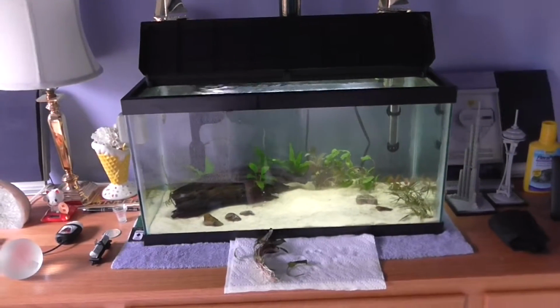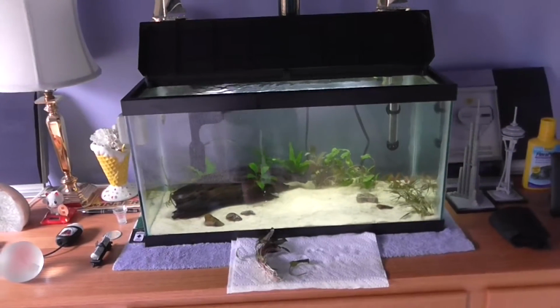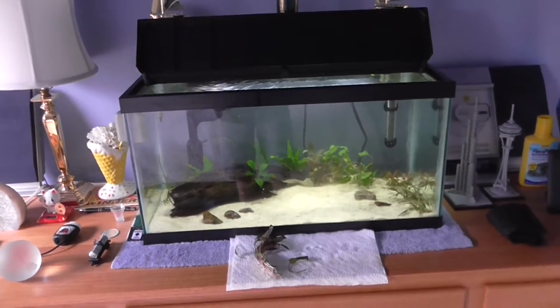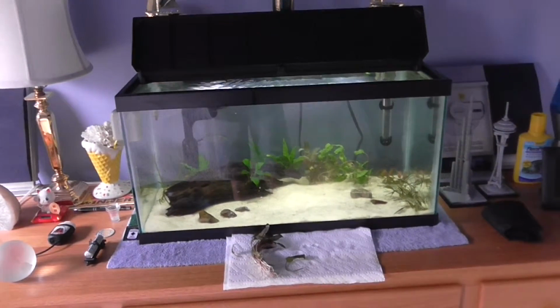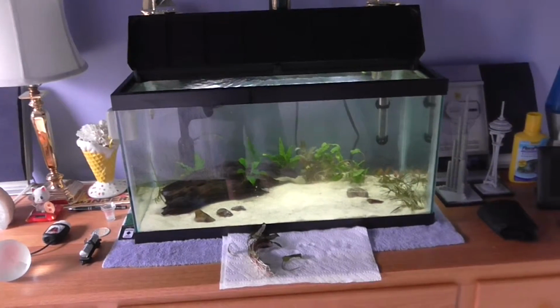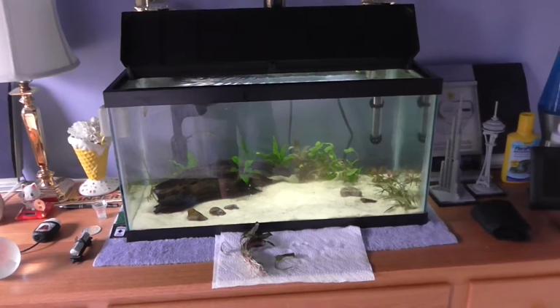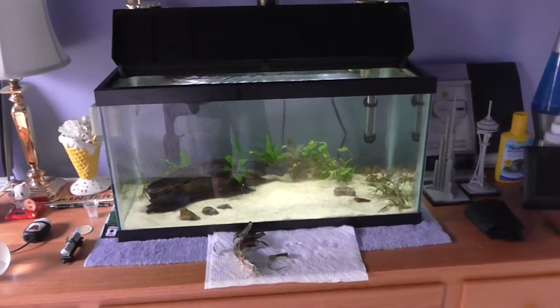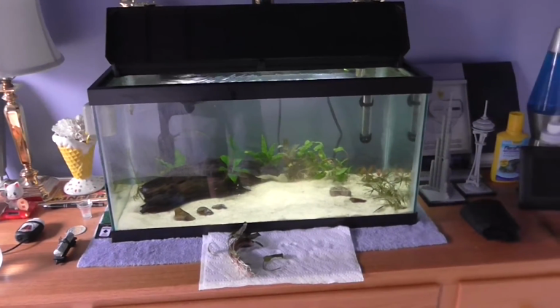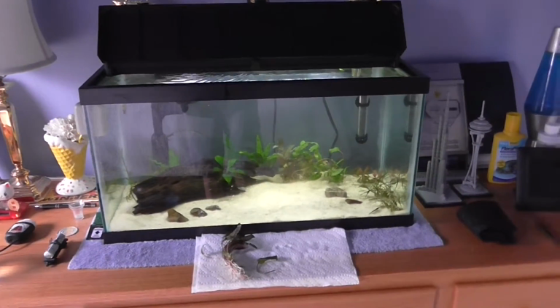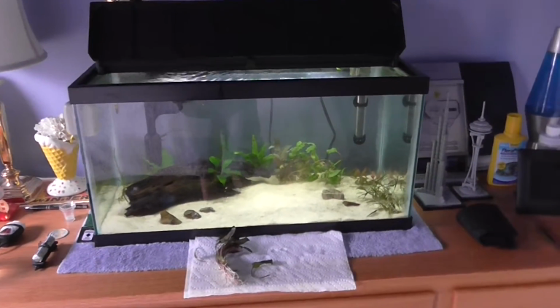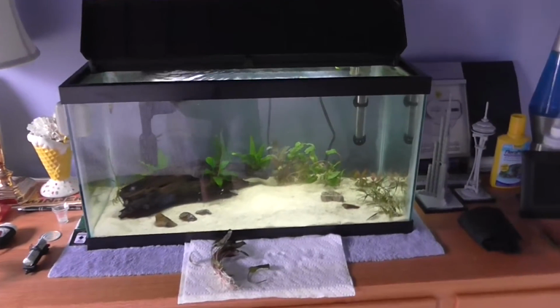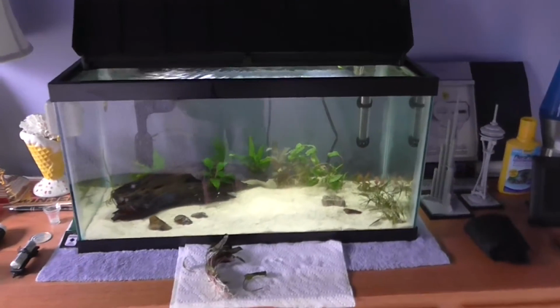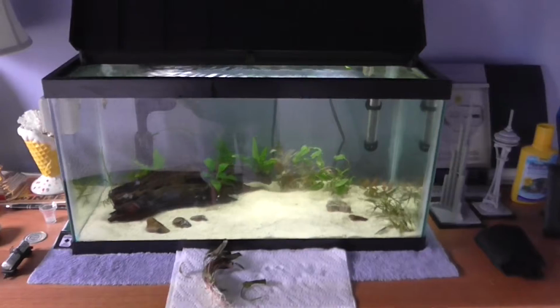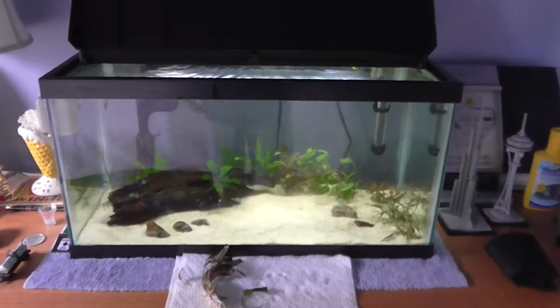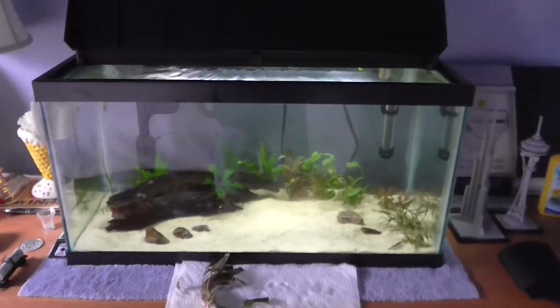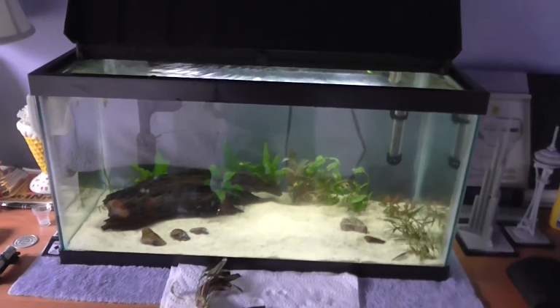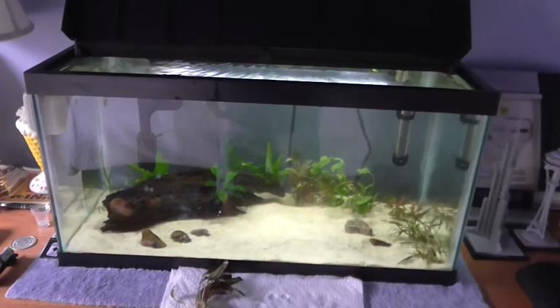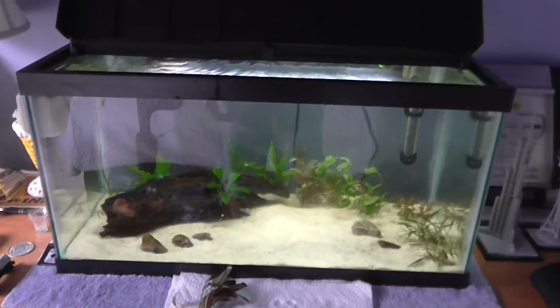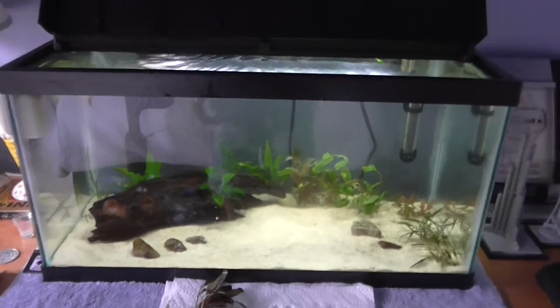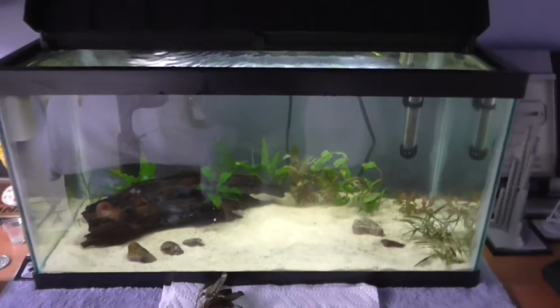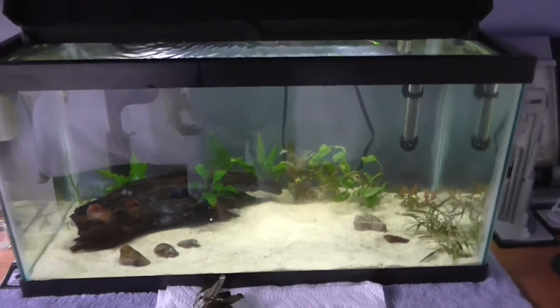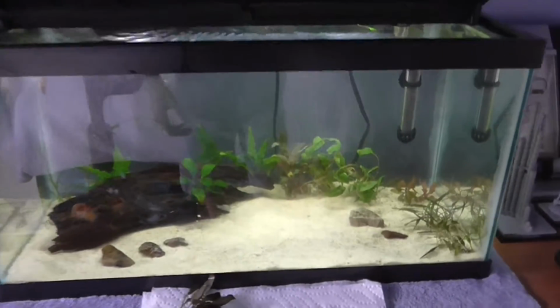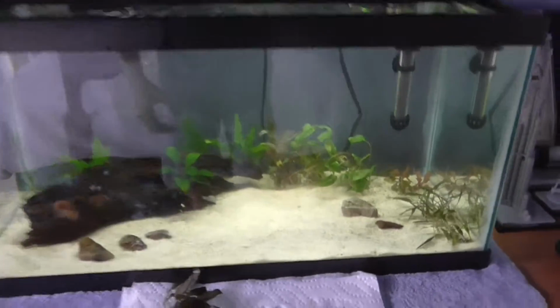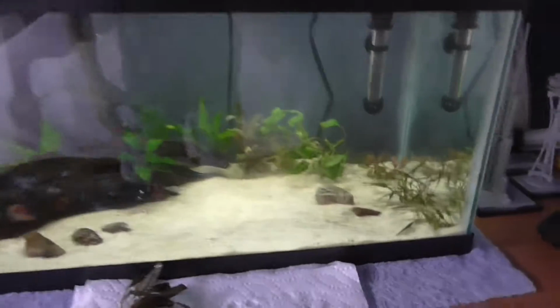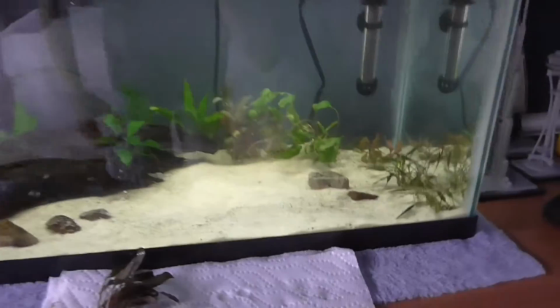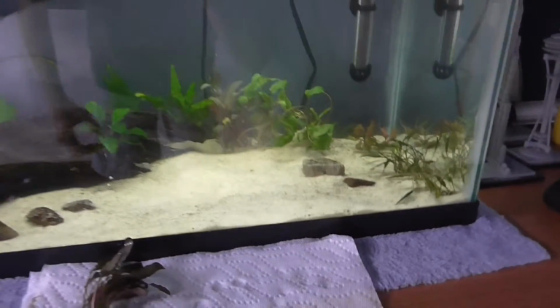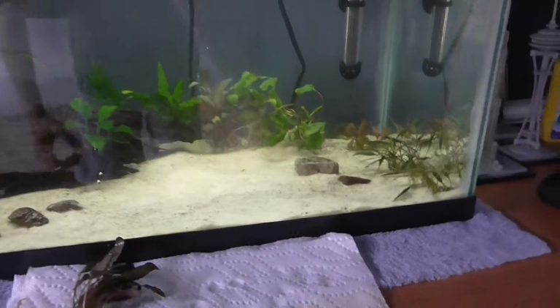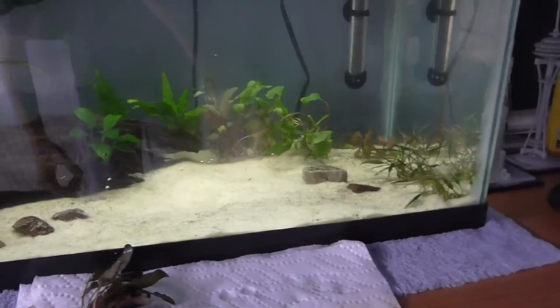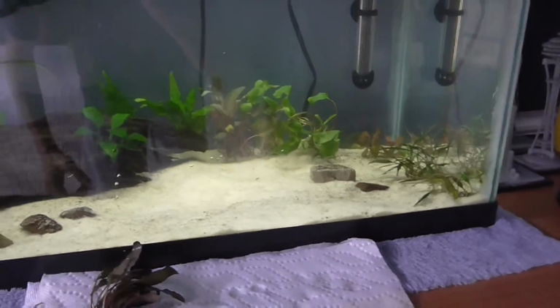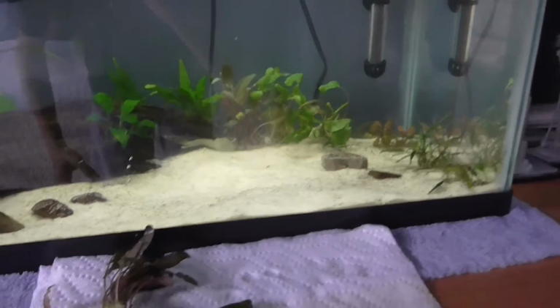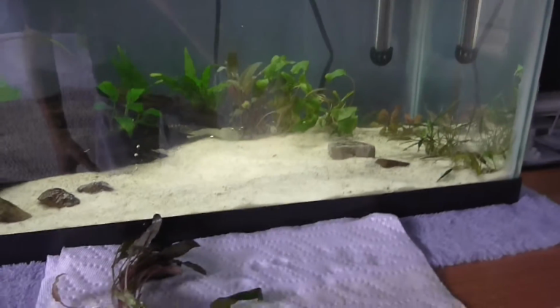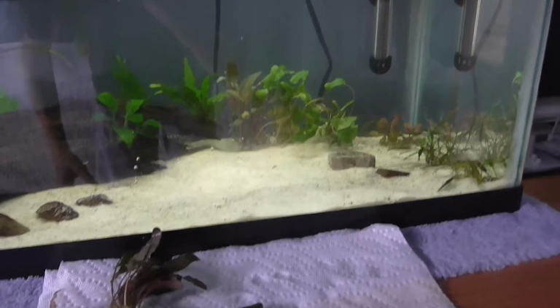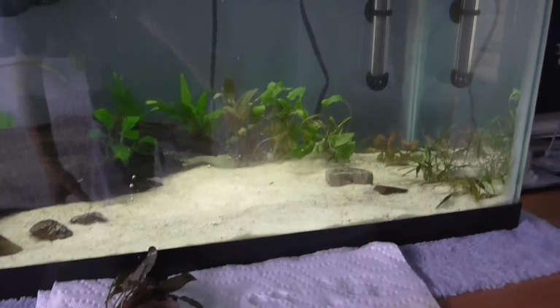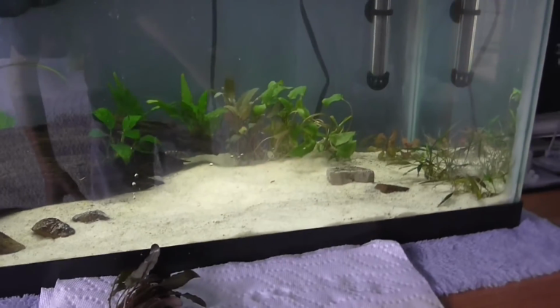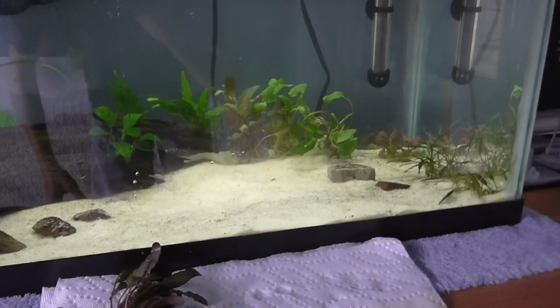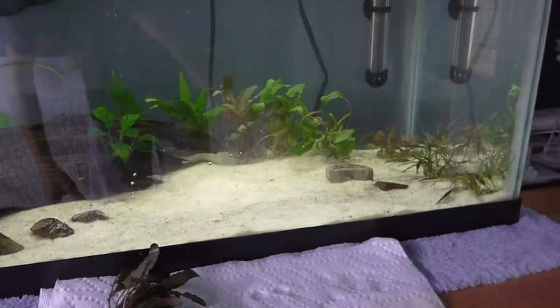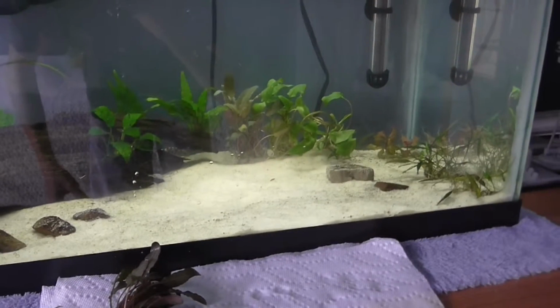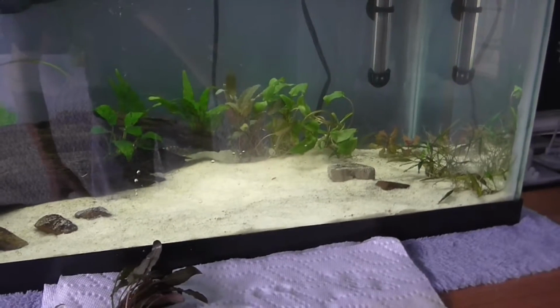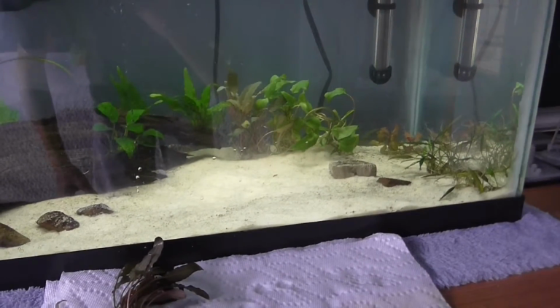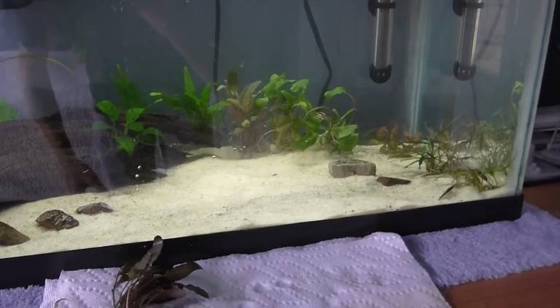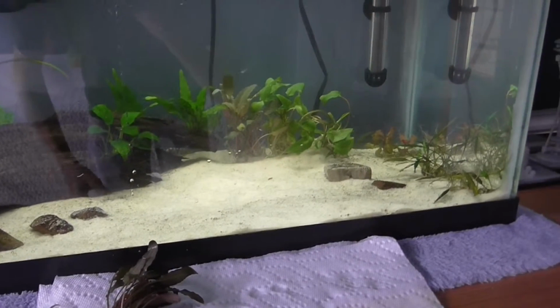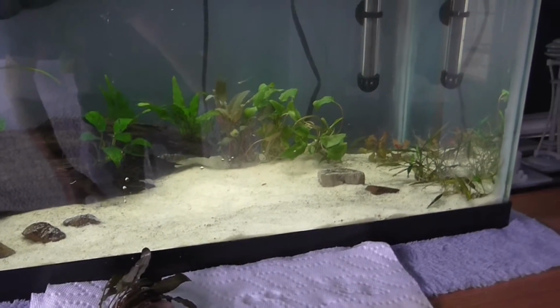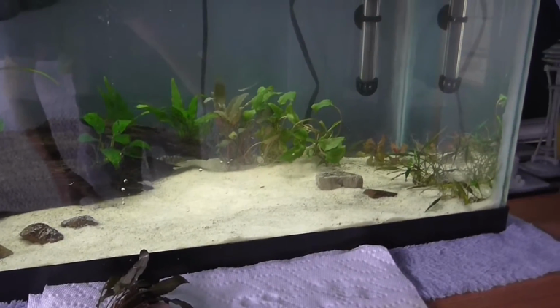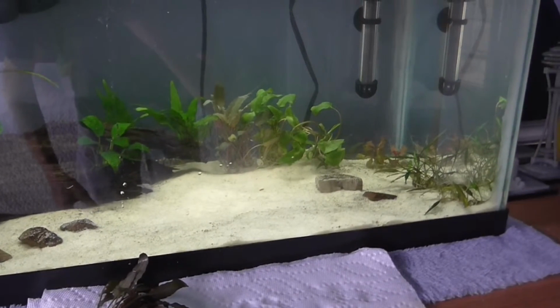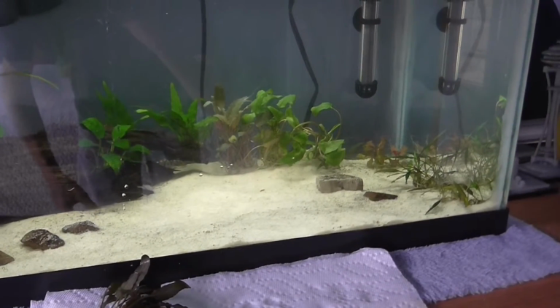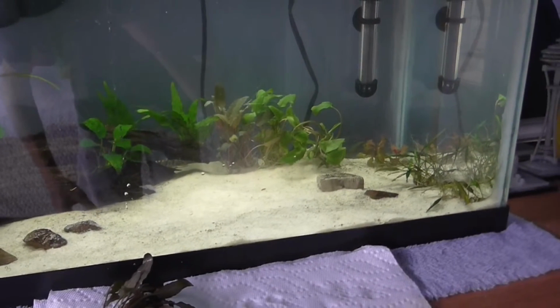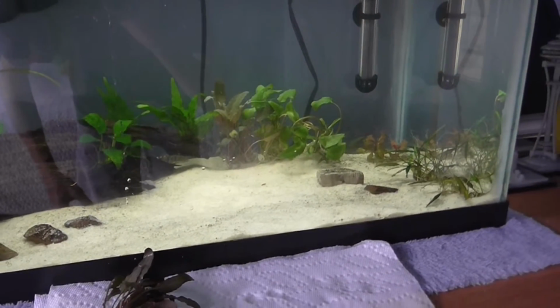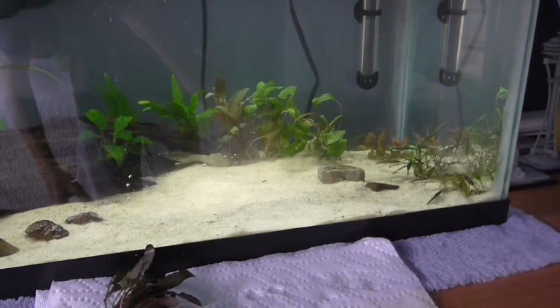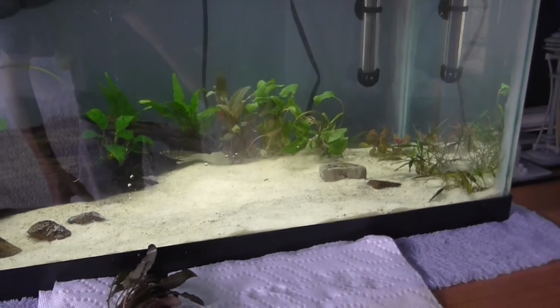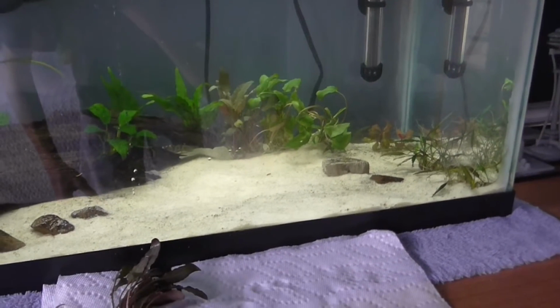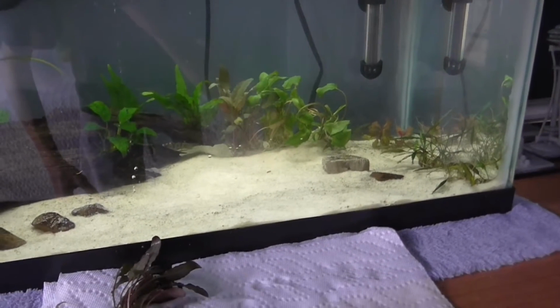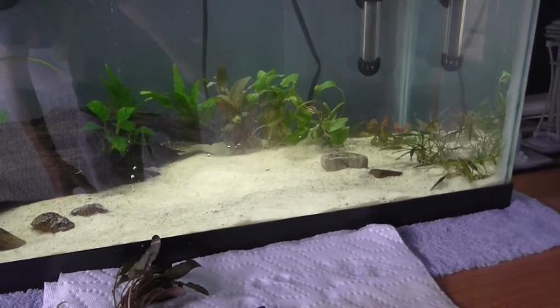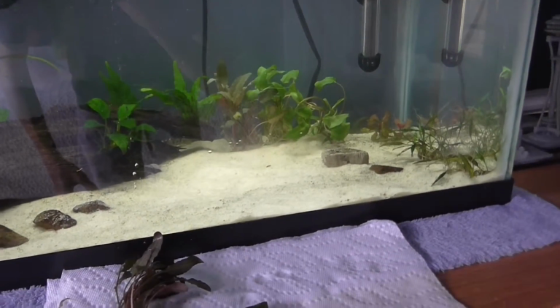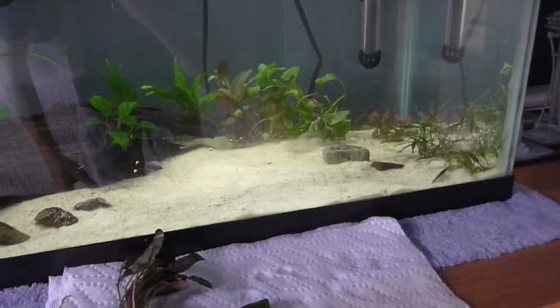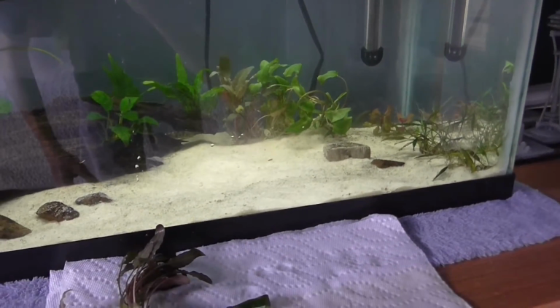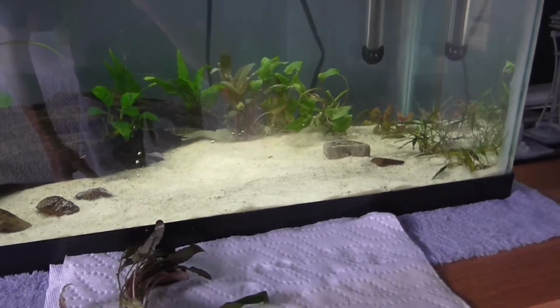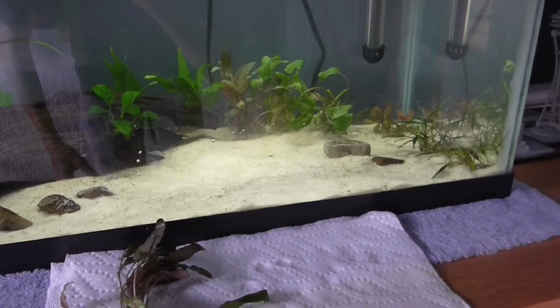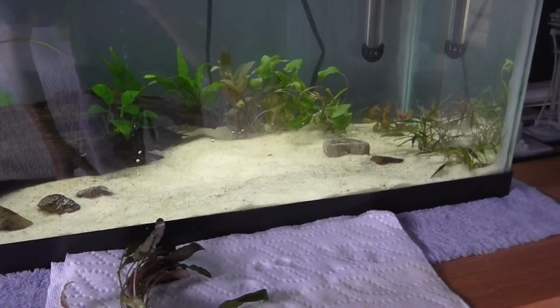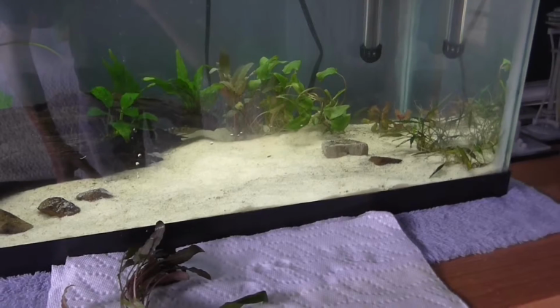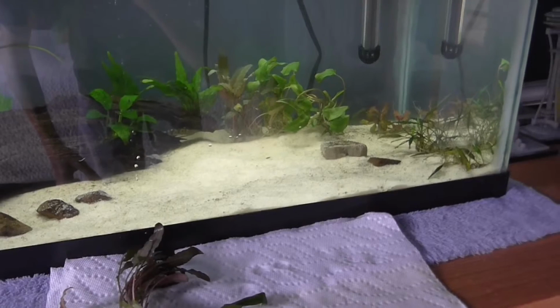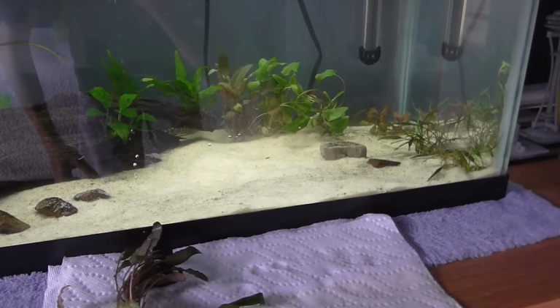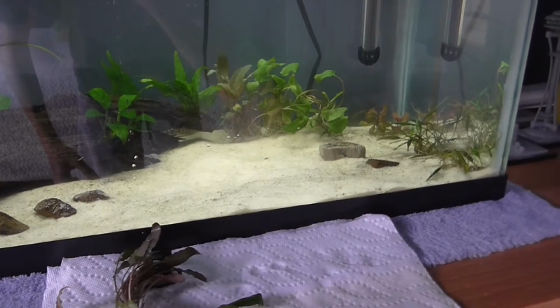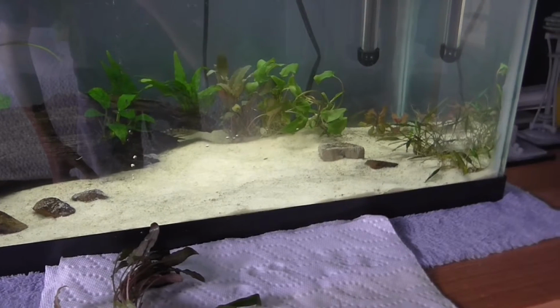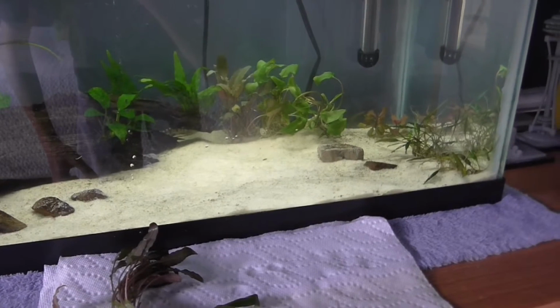What I've noticed so far is that there just isn't enough sand in this tank, so I'm going to get some more sand out of a bucket from downstairs and bring it up and put it in.